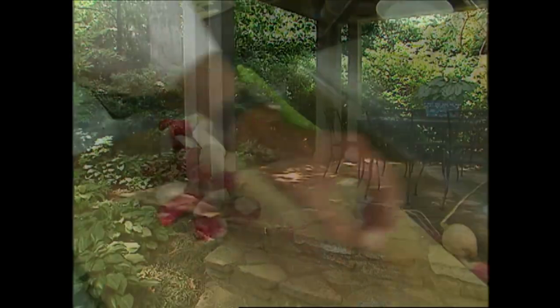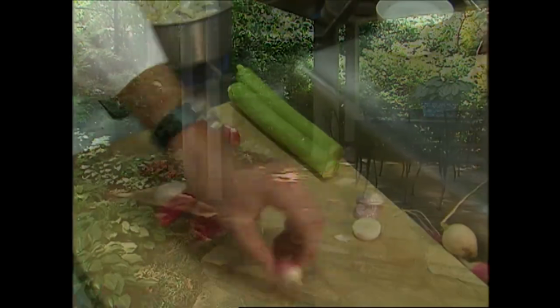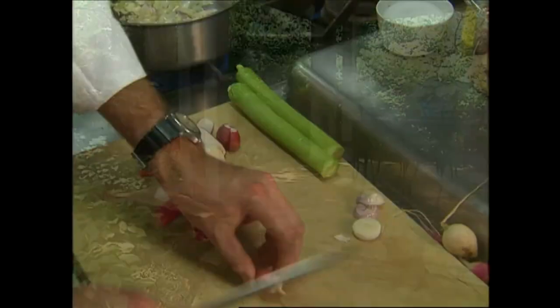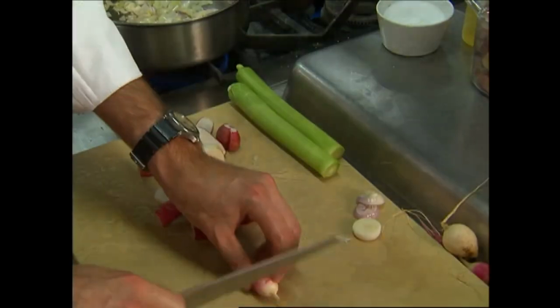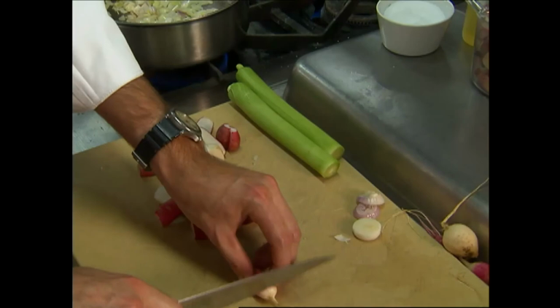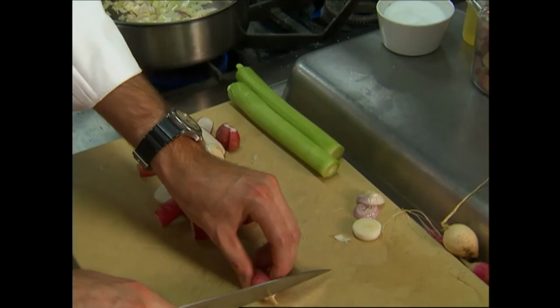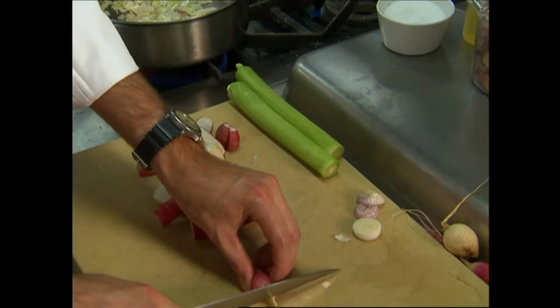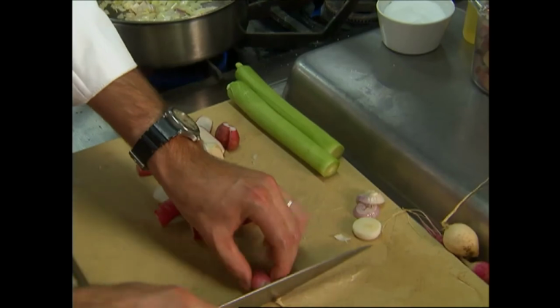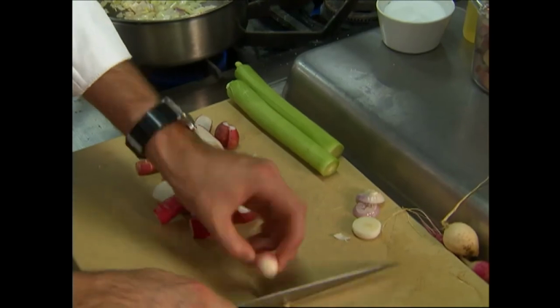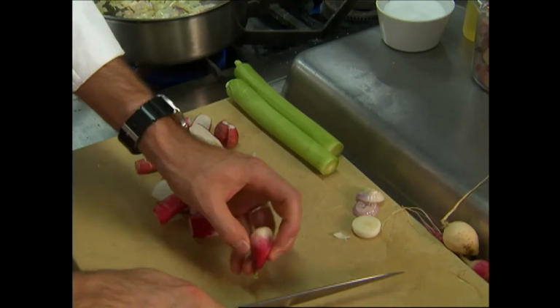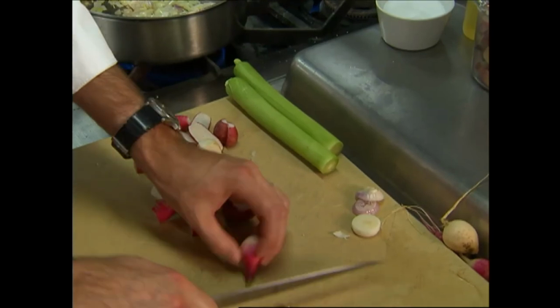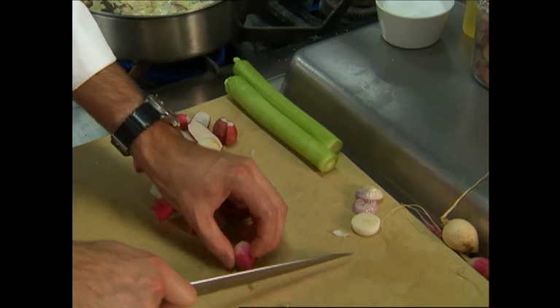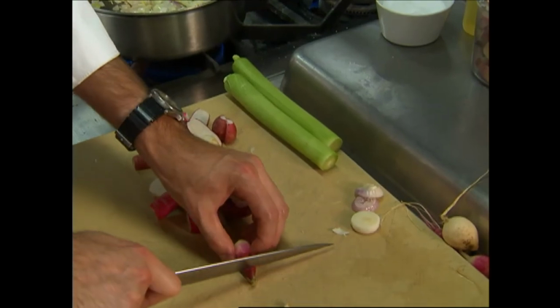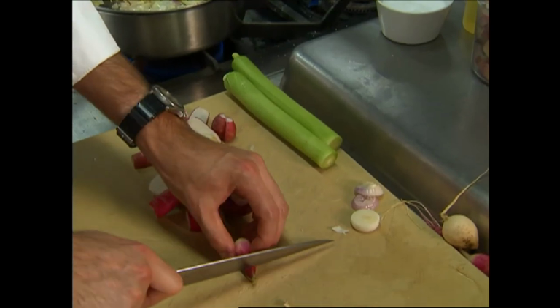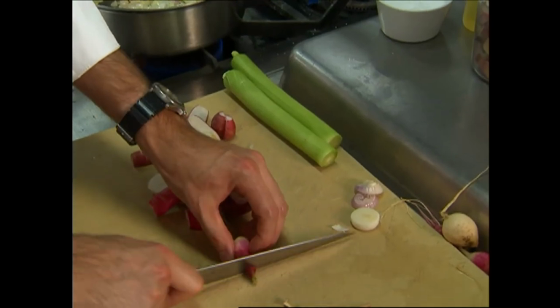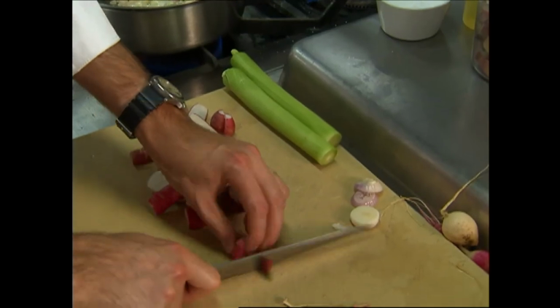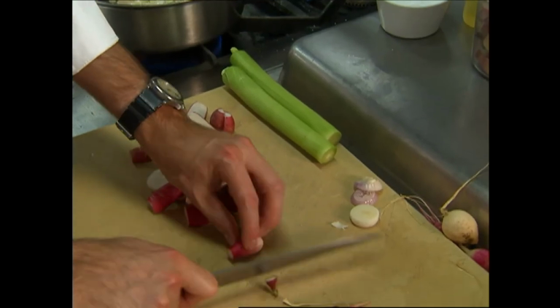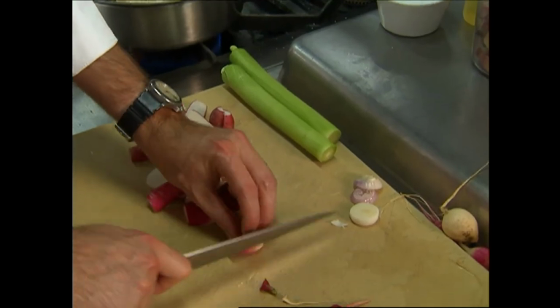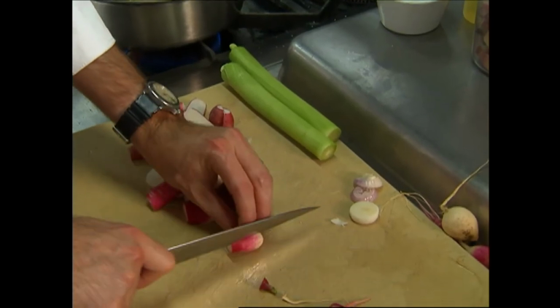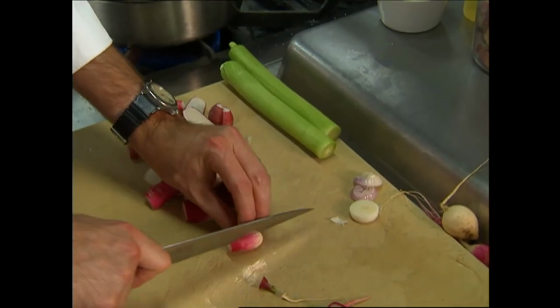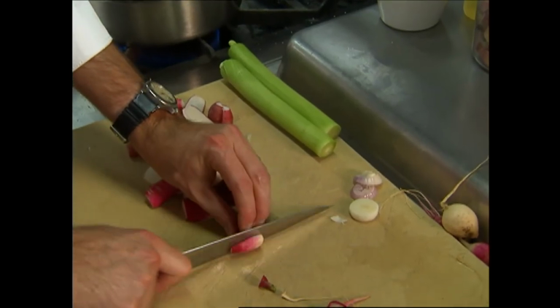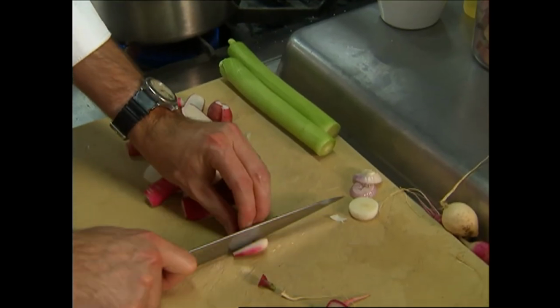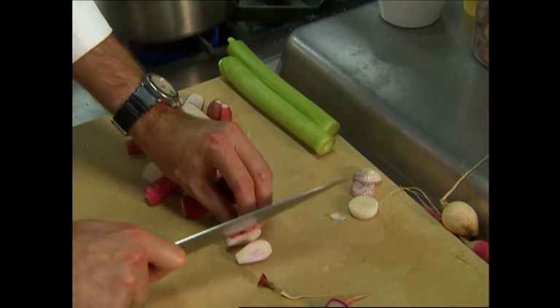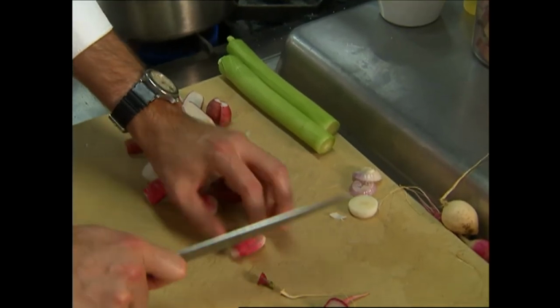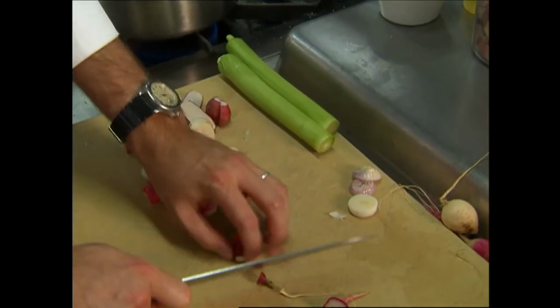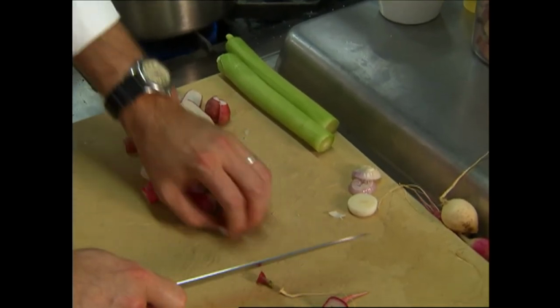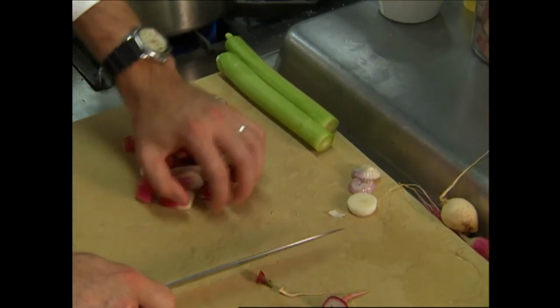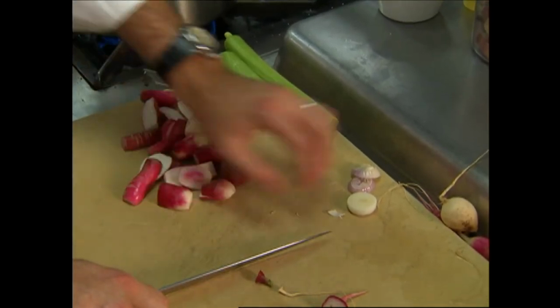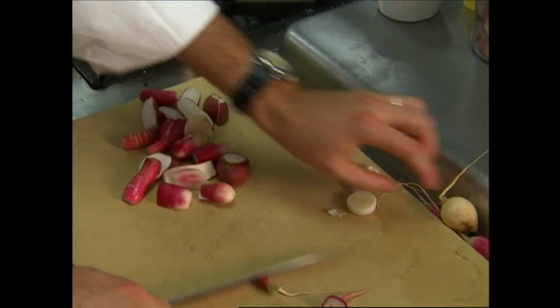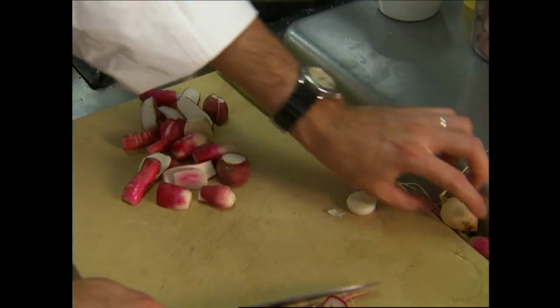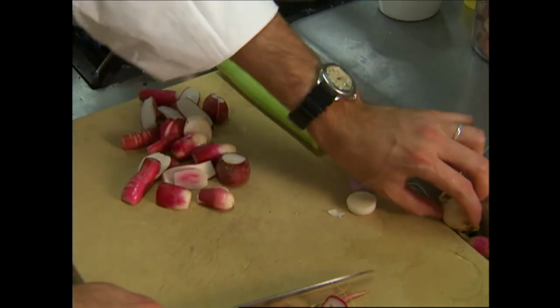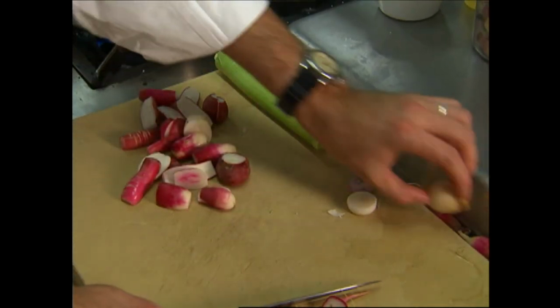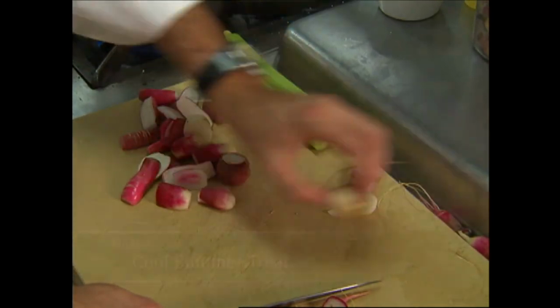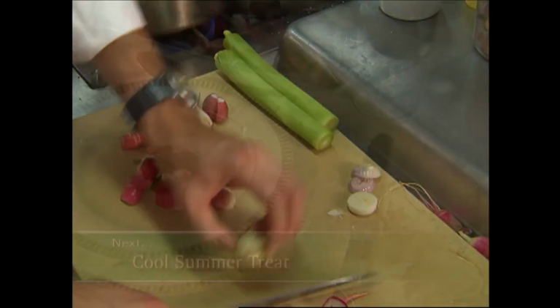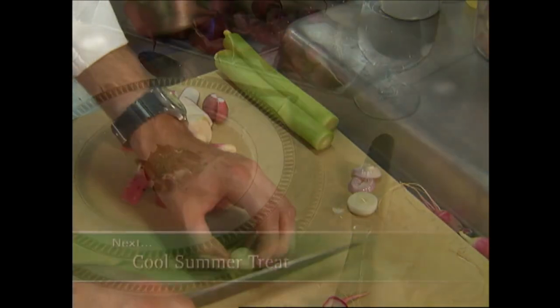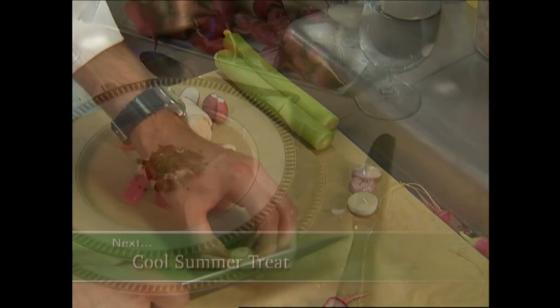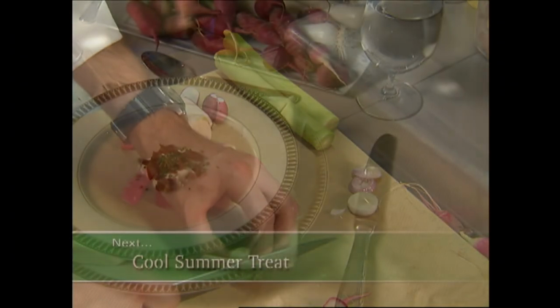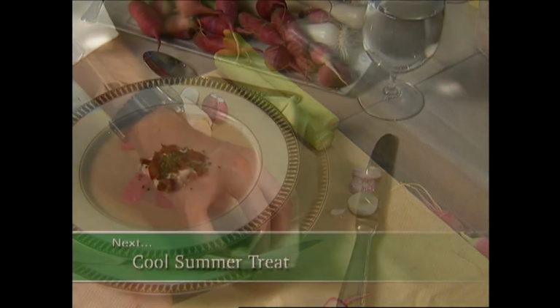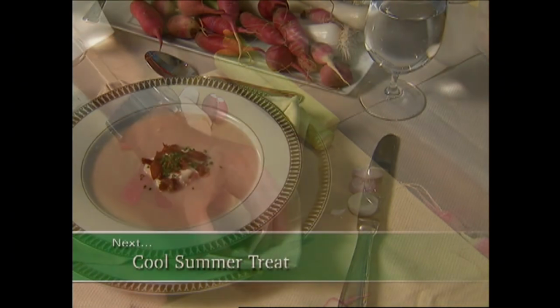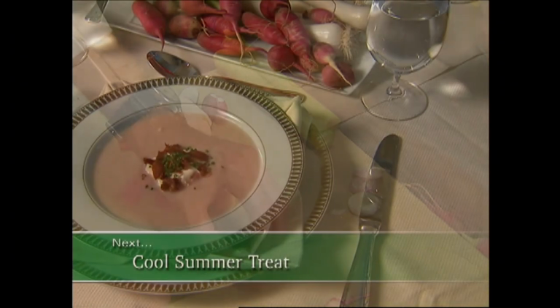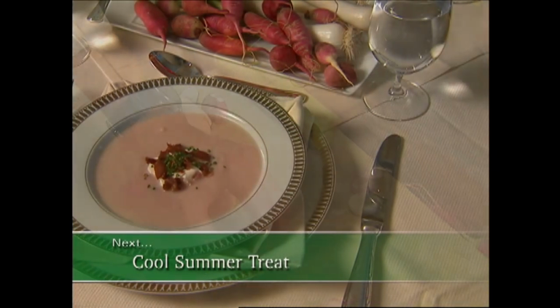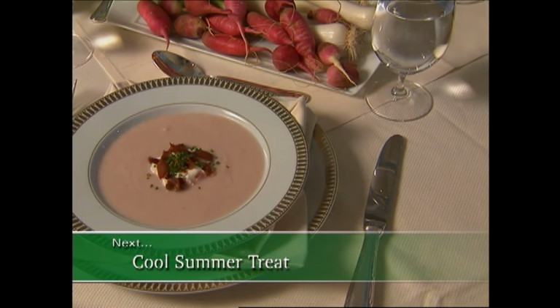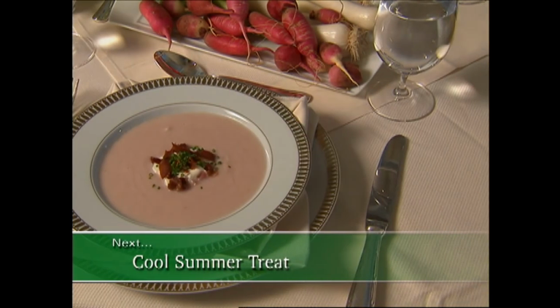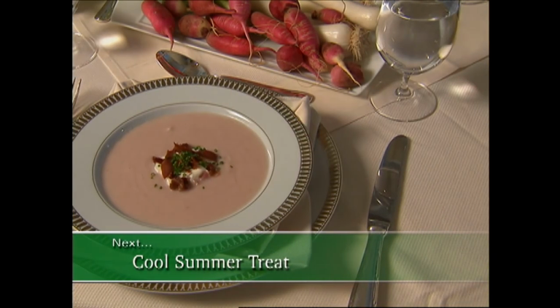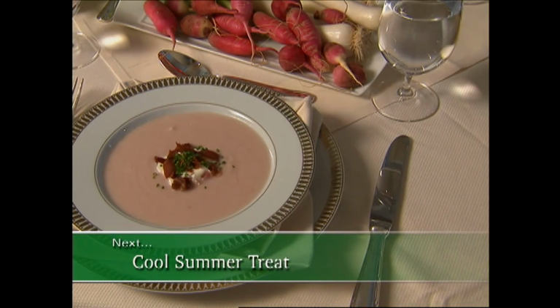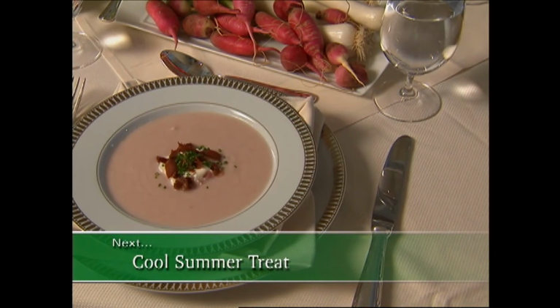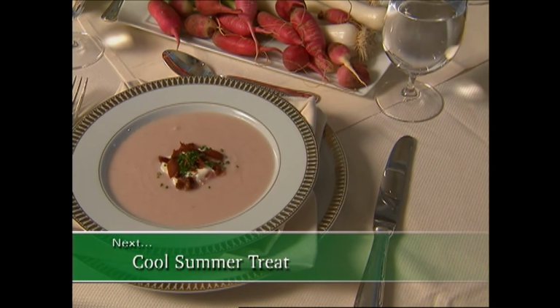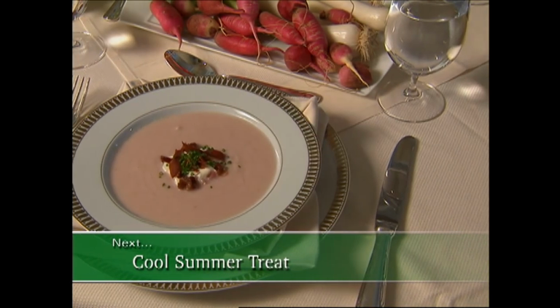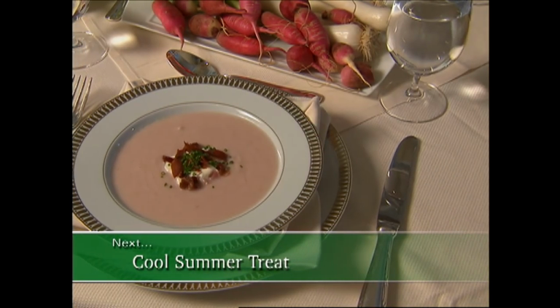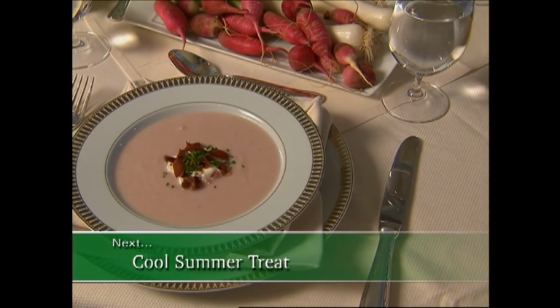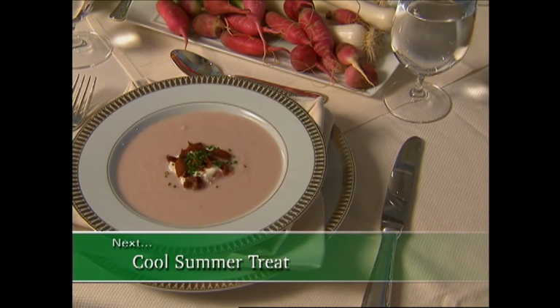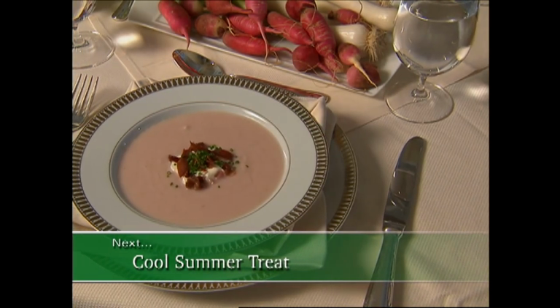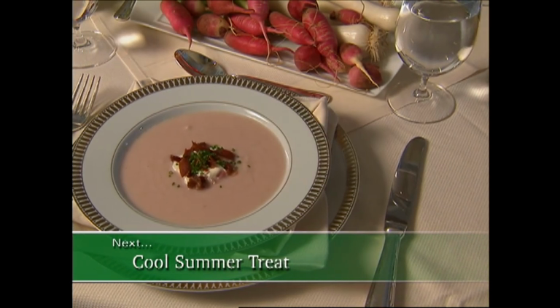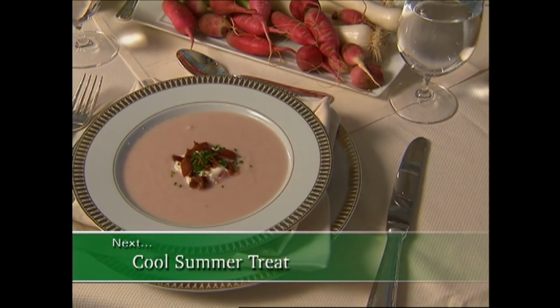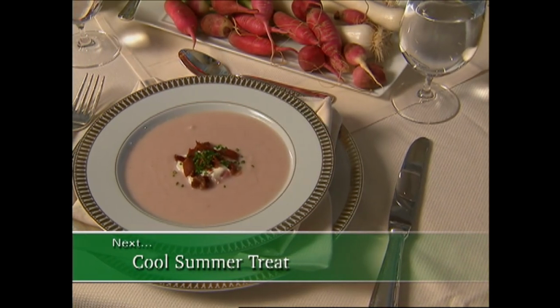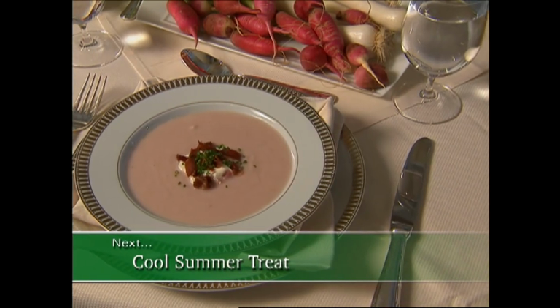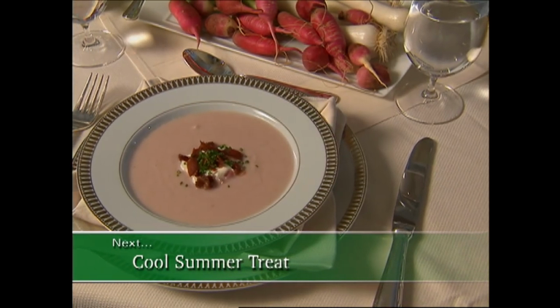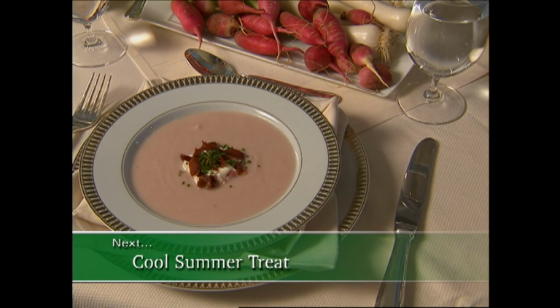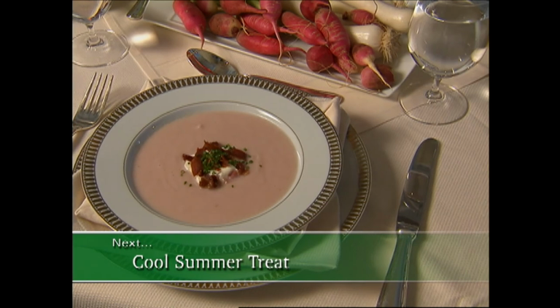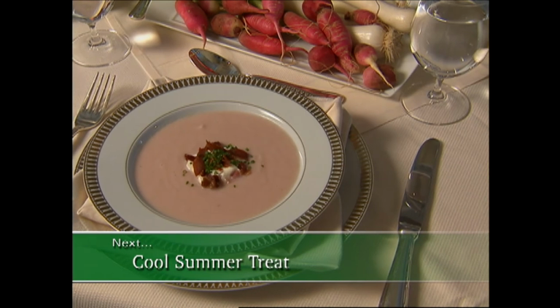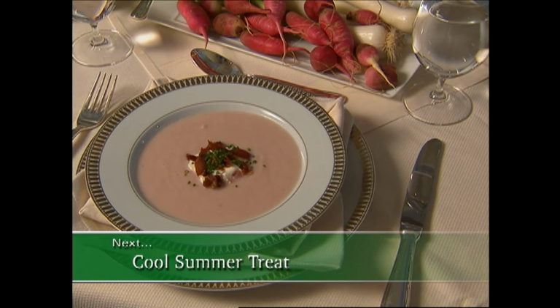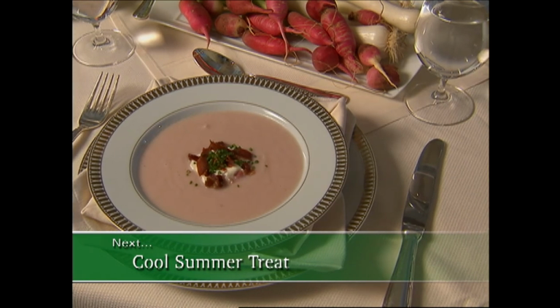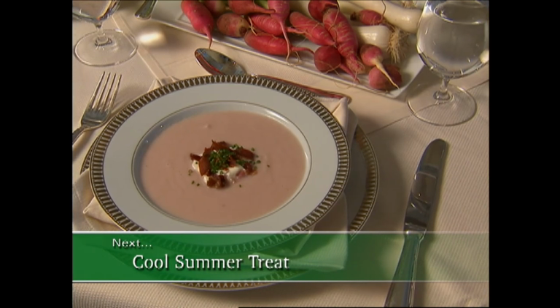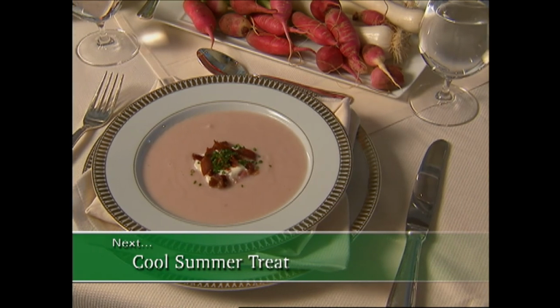We're putting together some fresh garden ingredients — this scrumptious chilled garden radish soup coming up next.